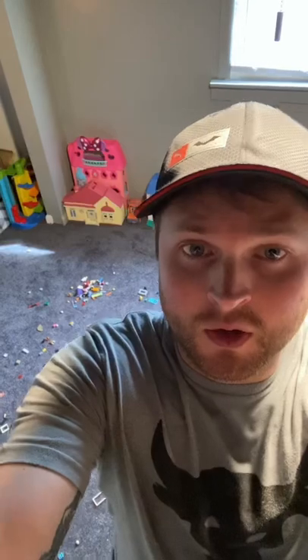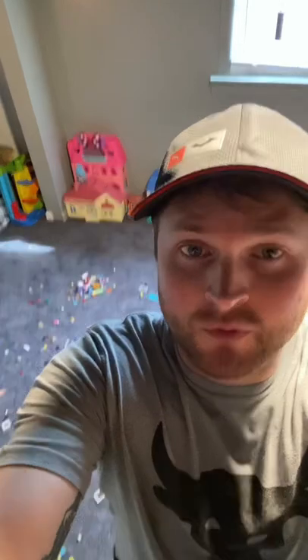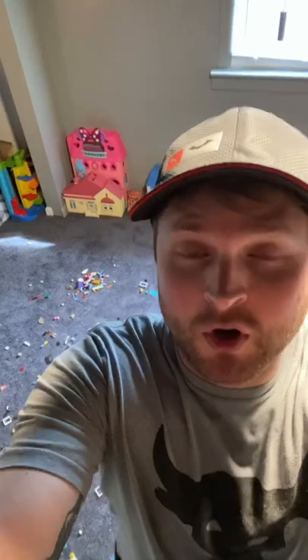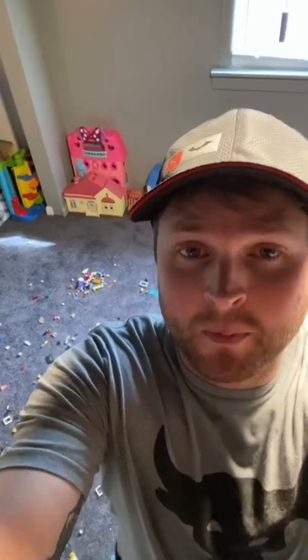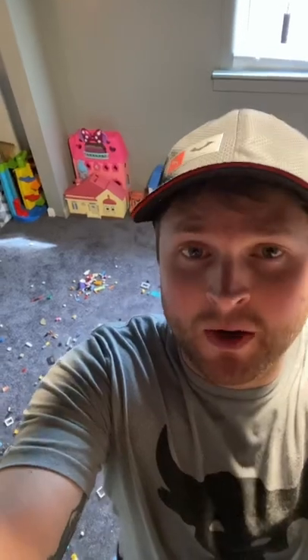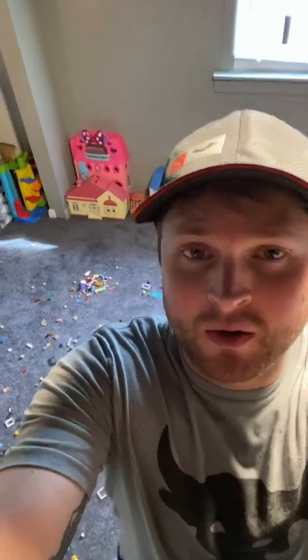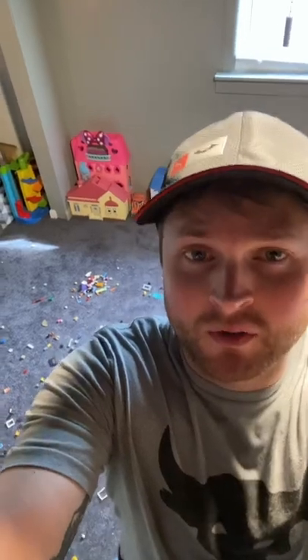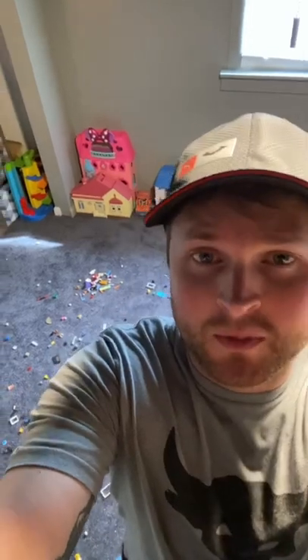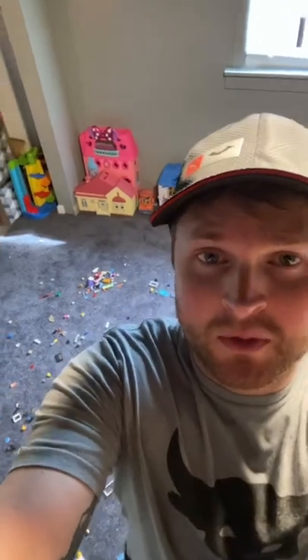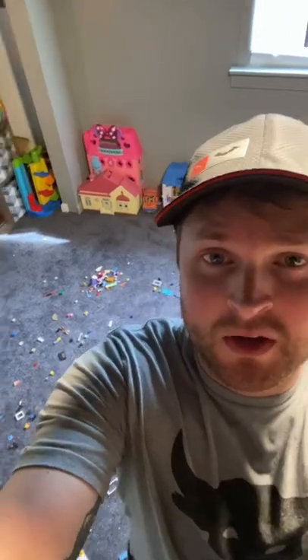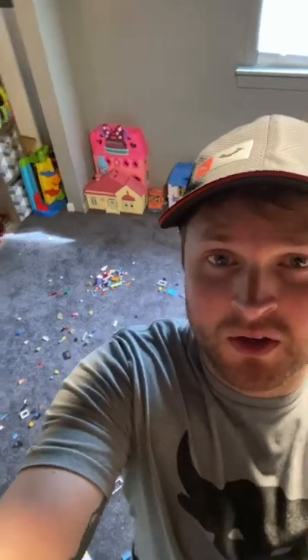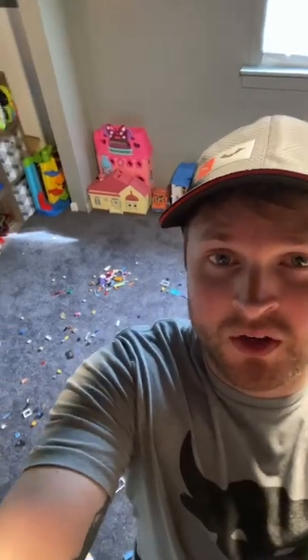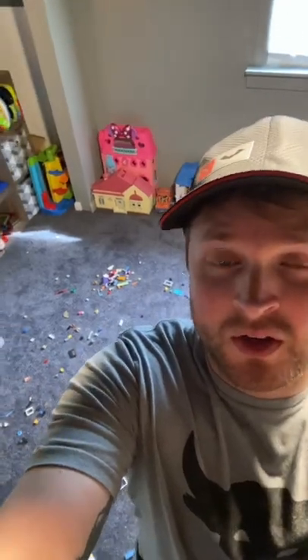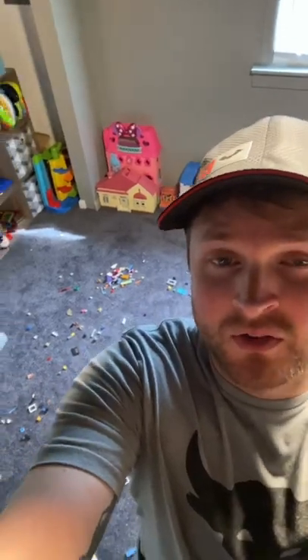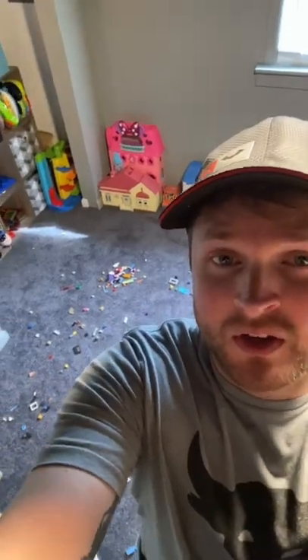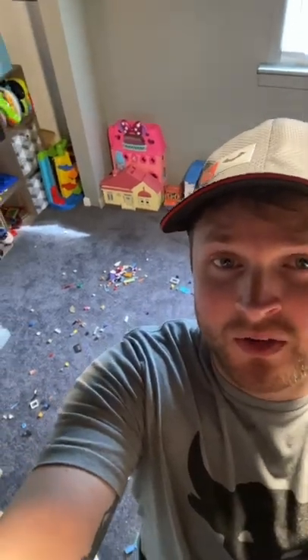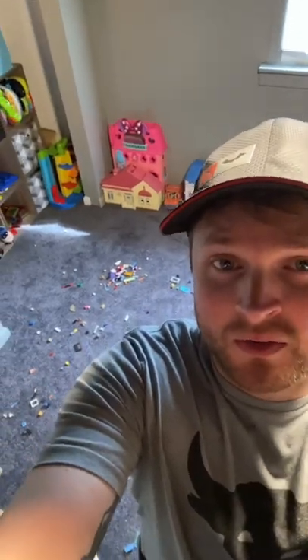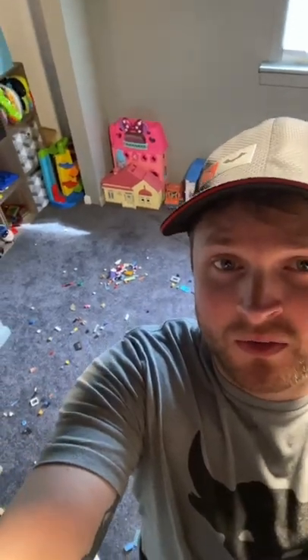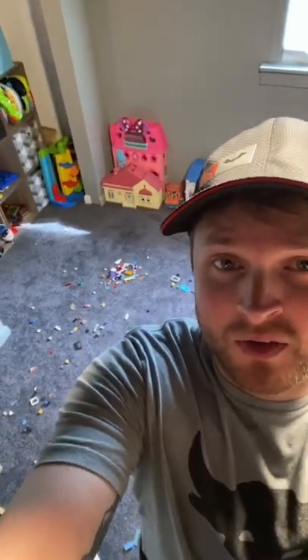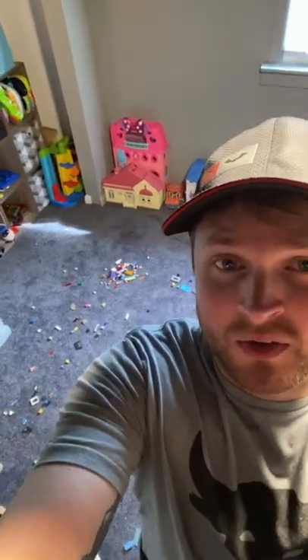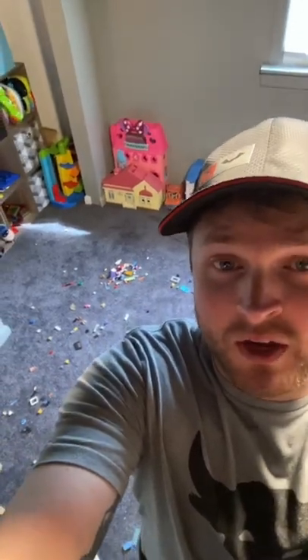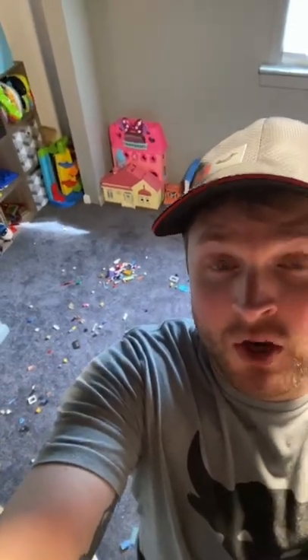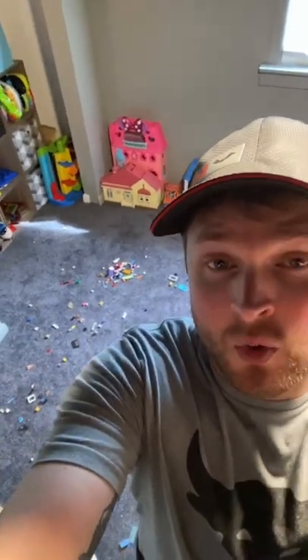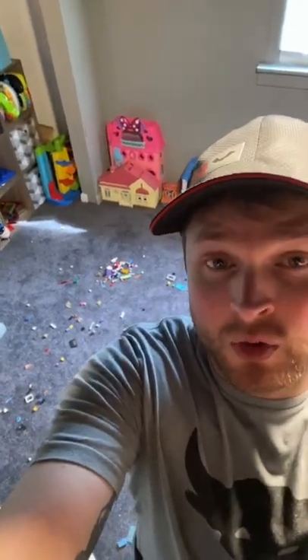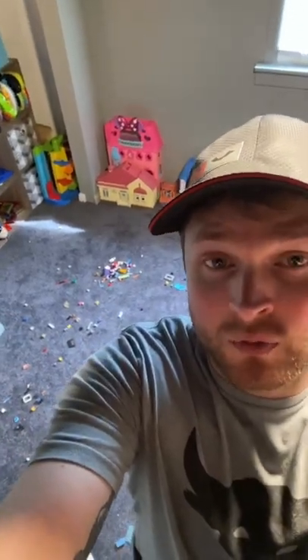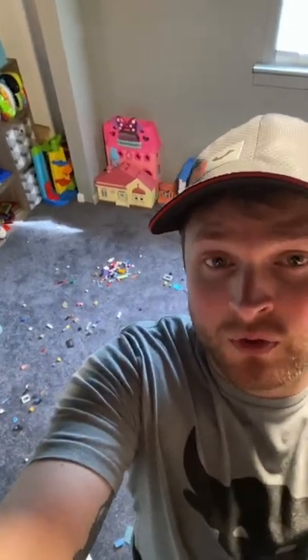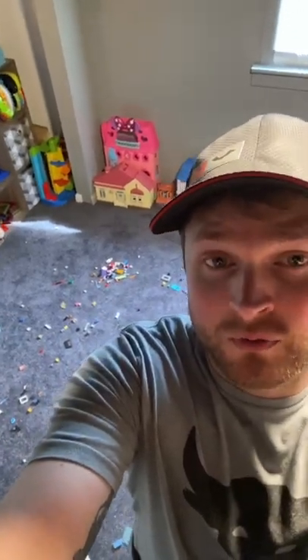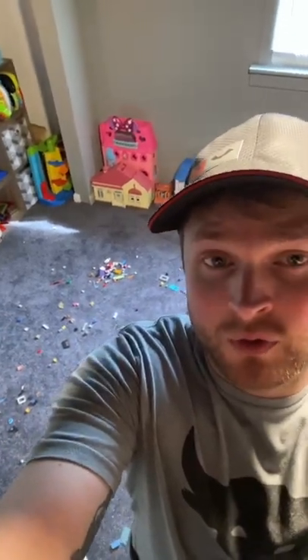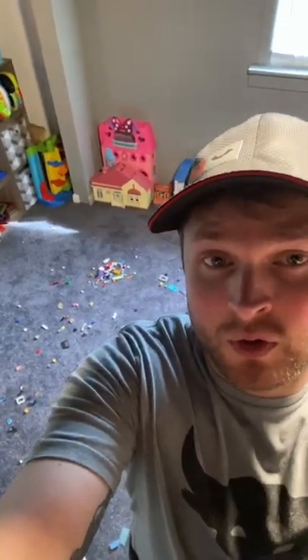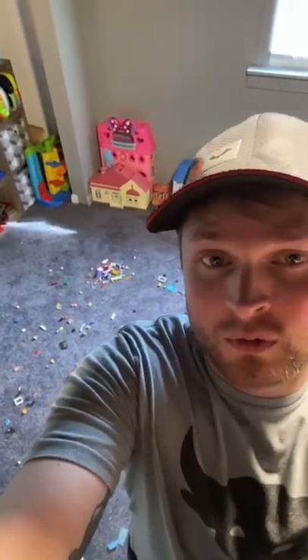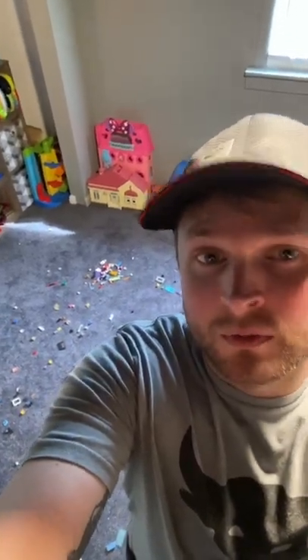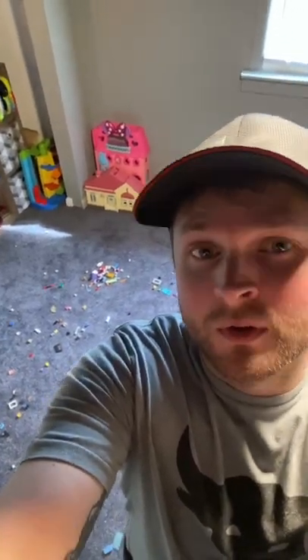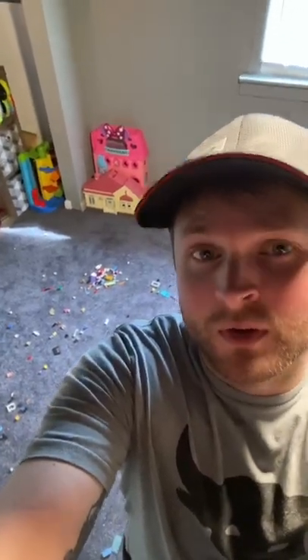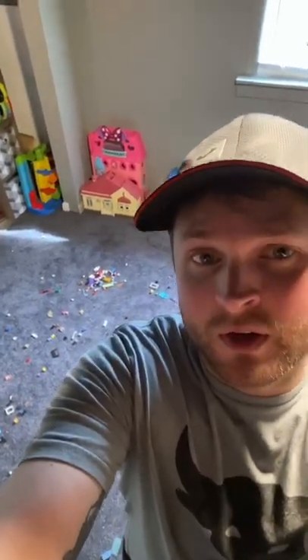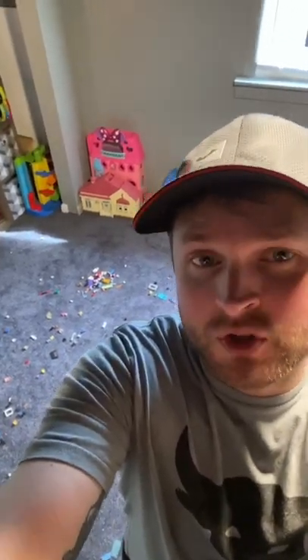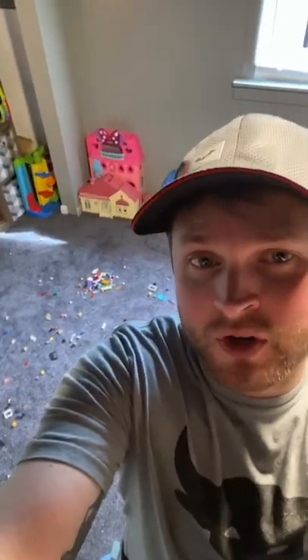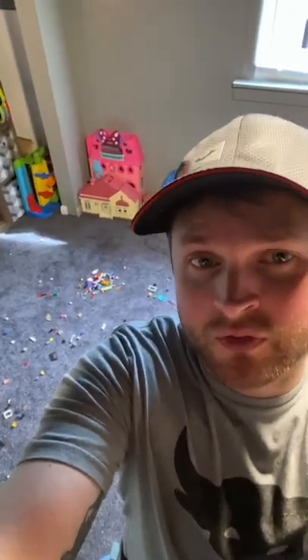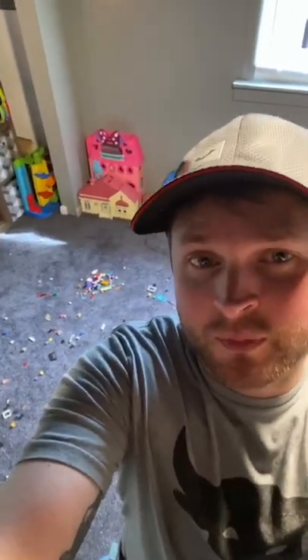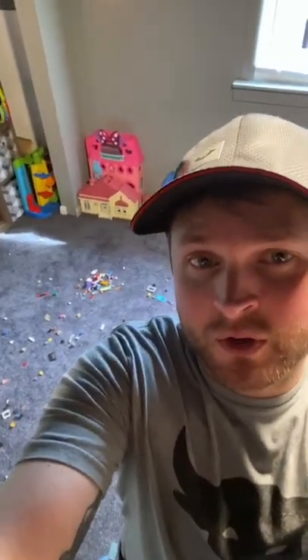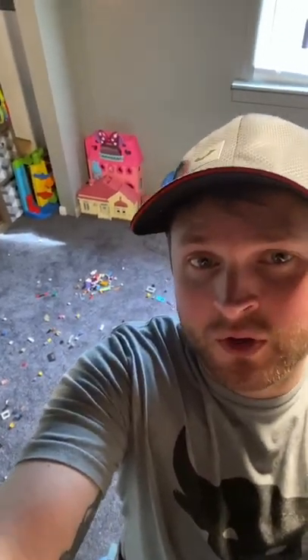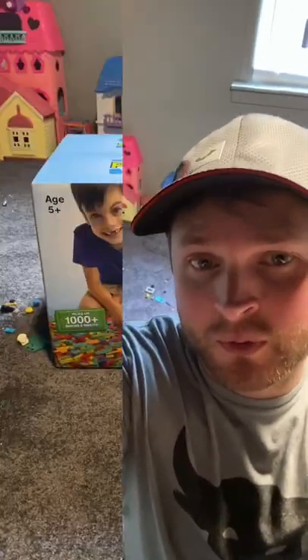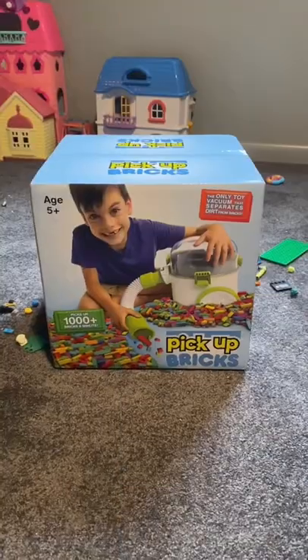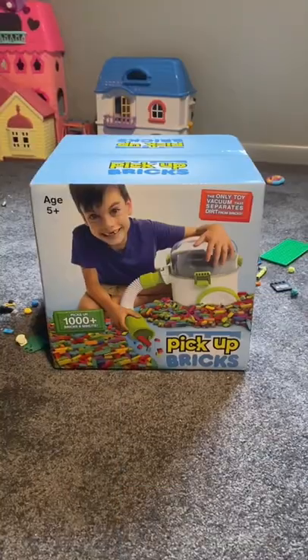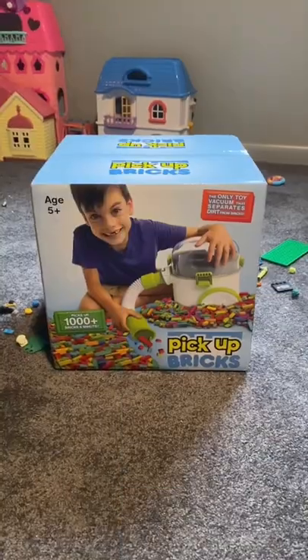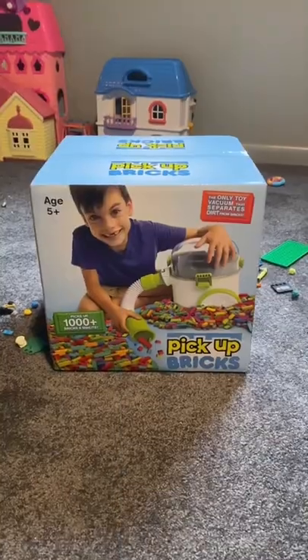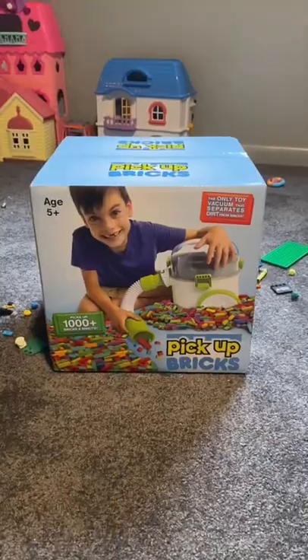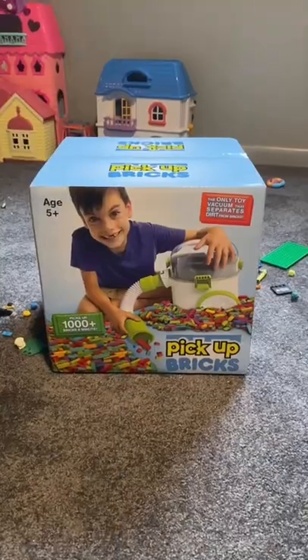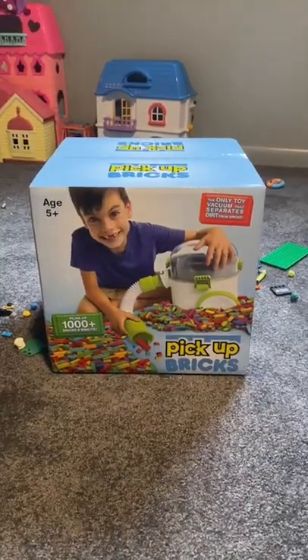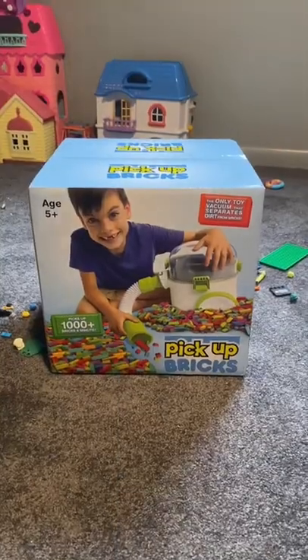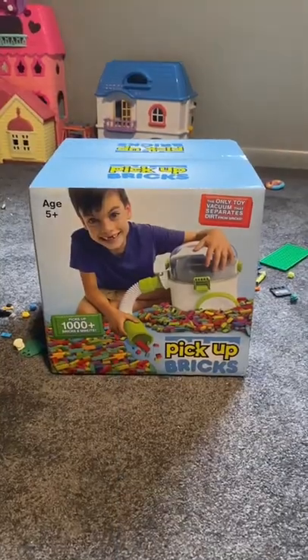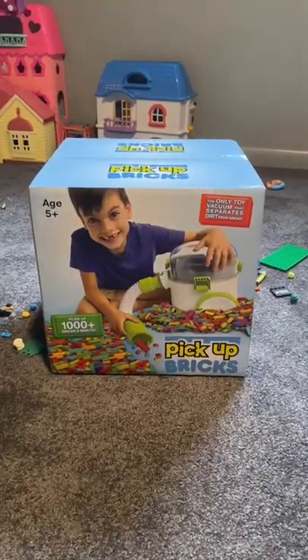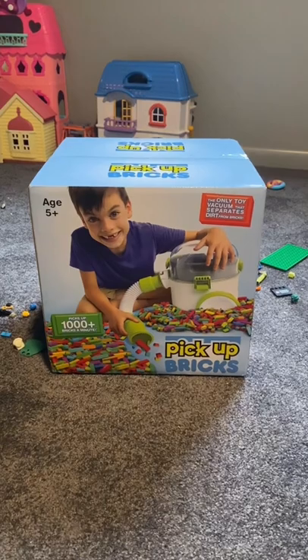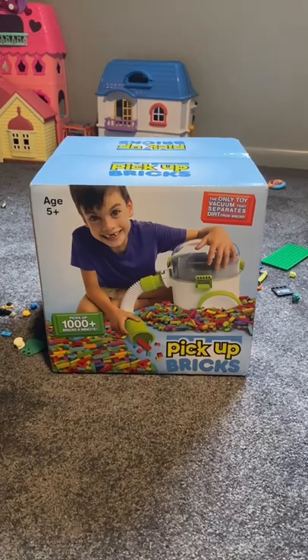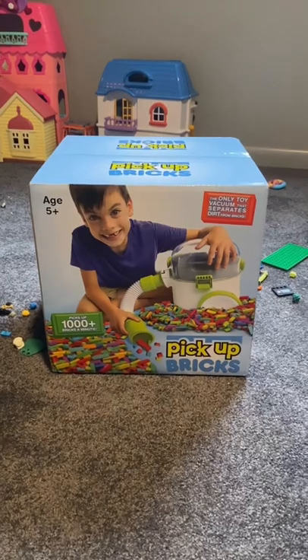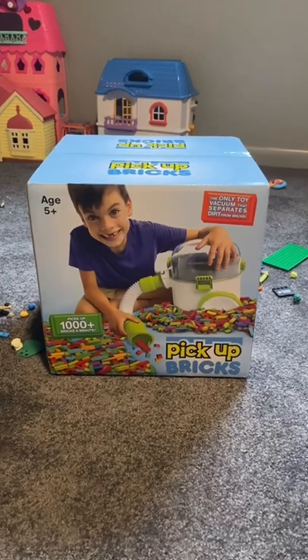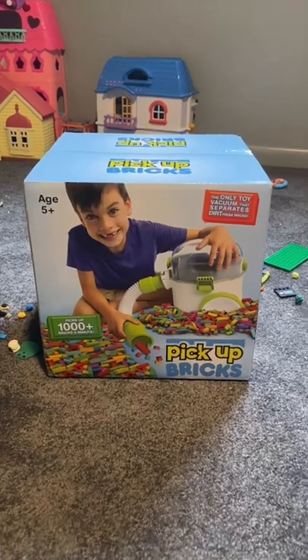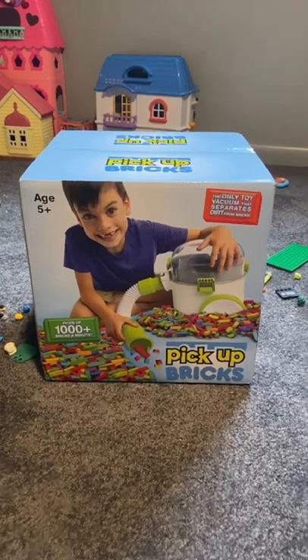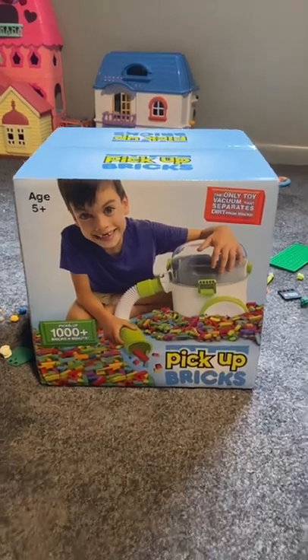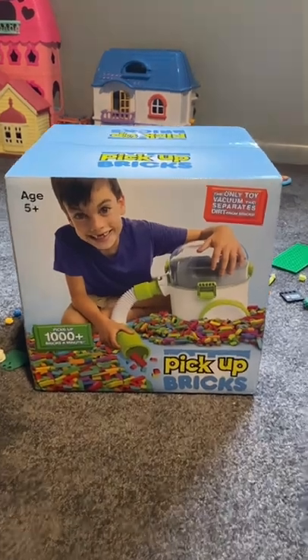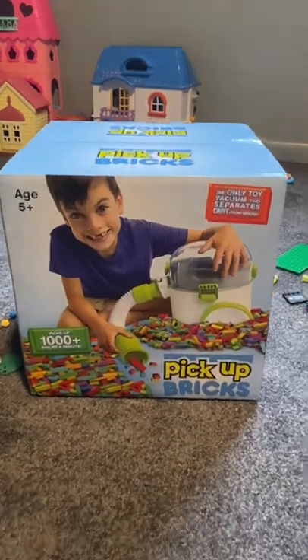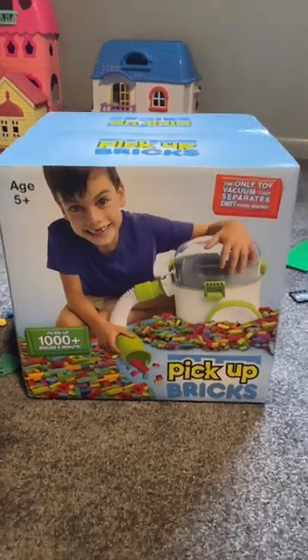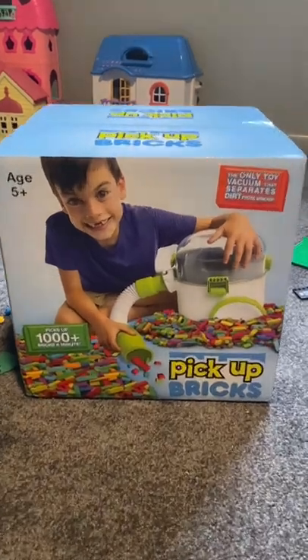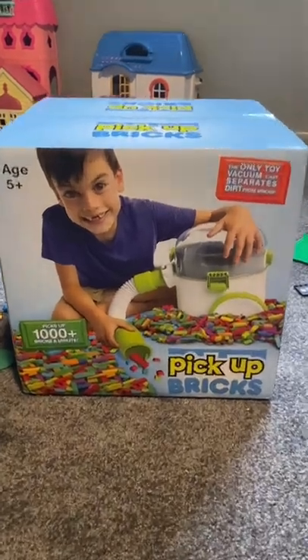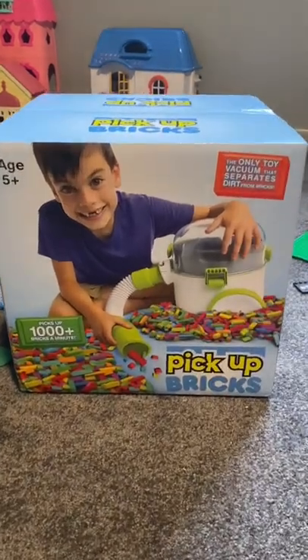If you're a parent like me and your kids get Lego all over the floor, we're going to try something new. We're going to try this Lego vacuum called Pick Up Bricks.